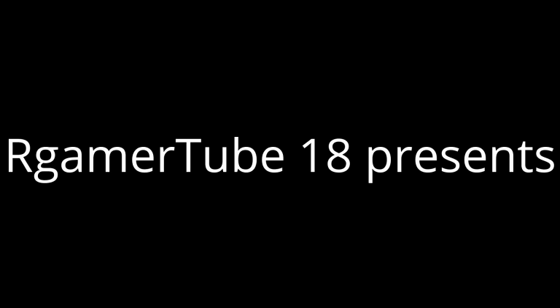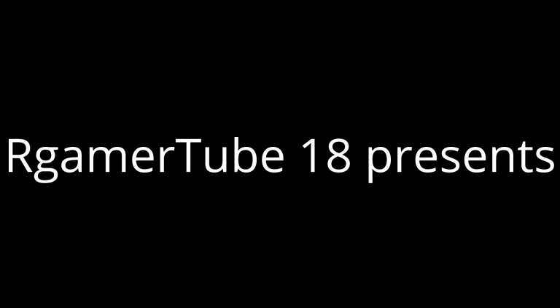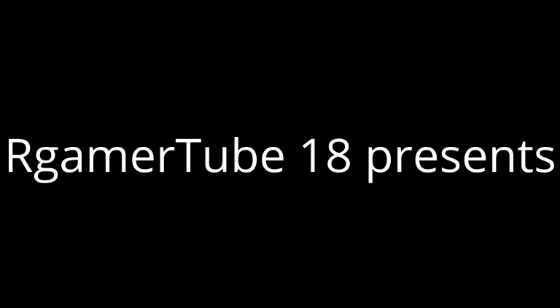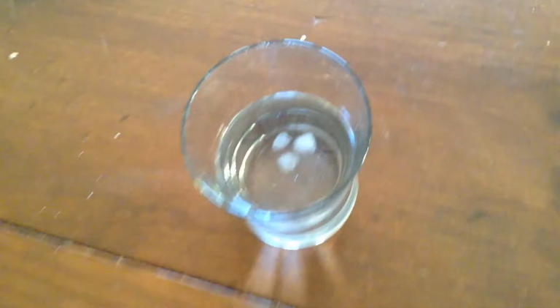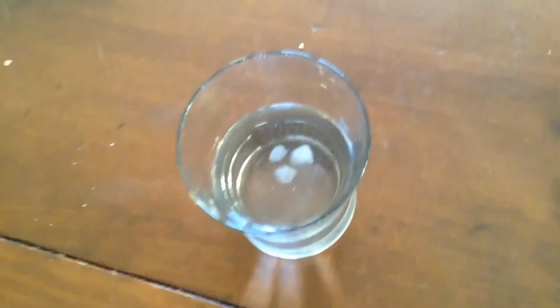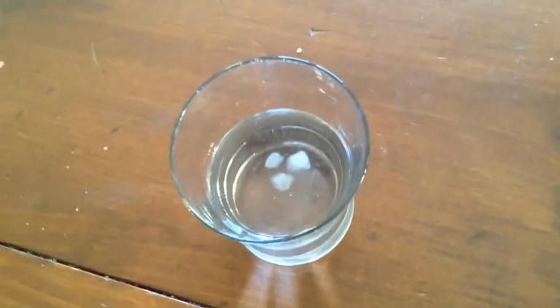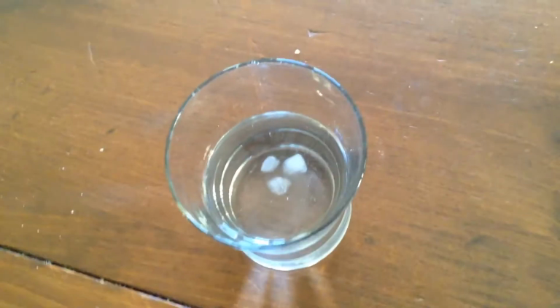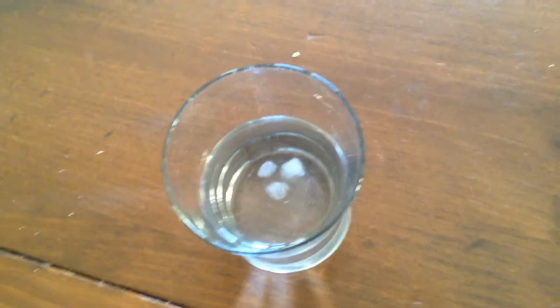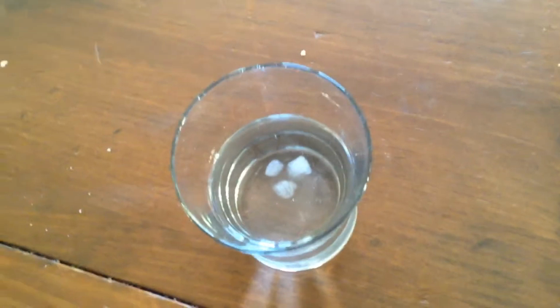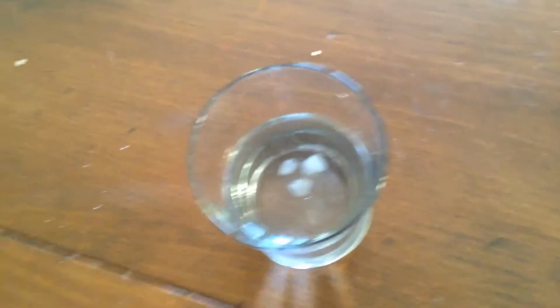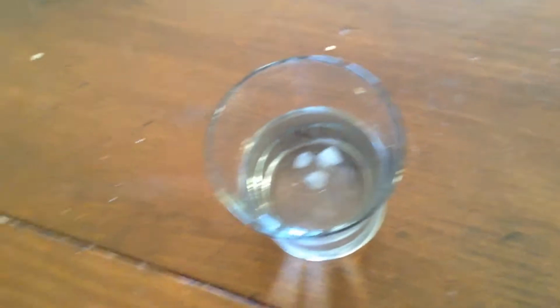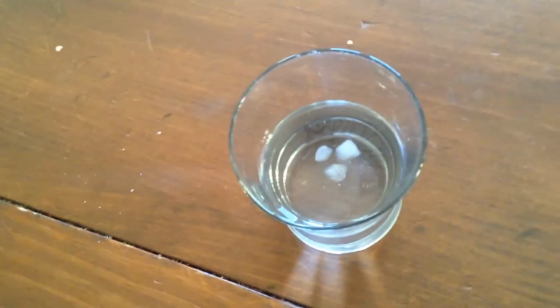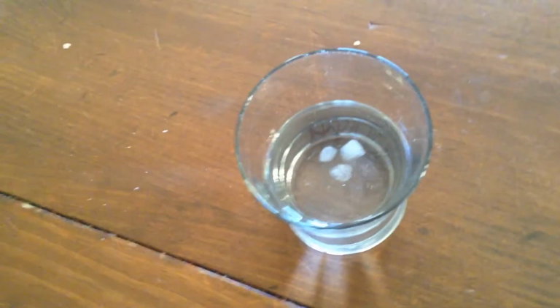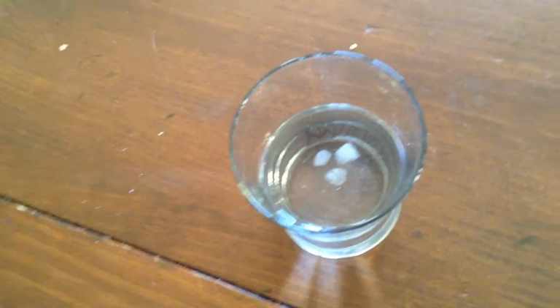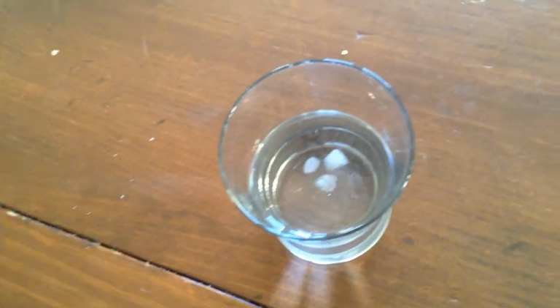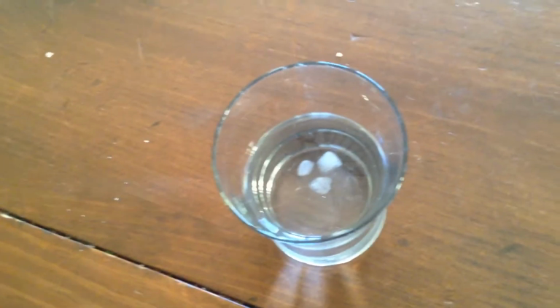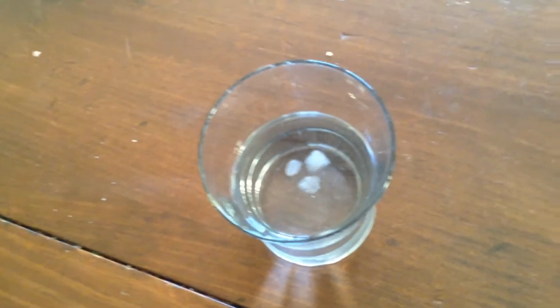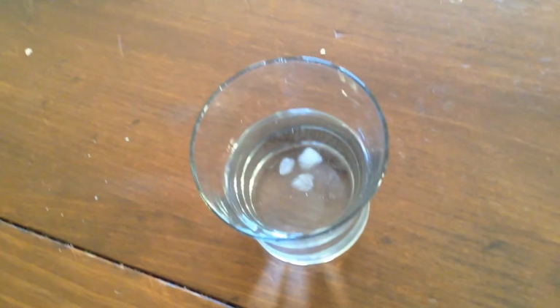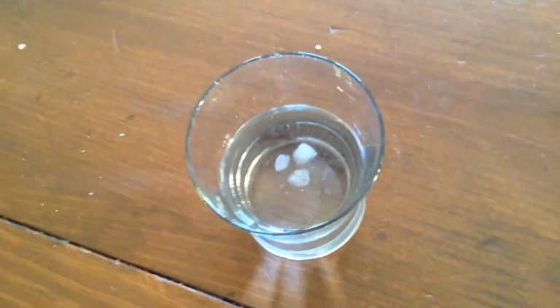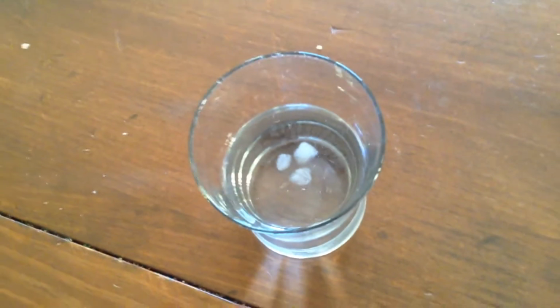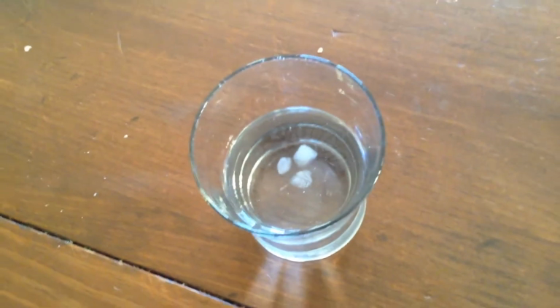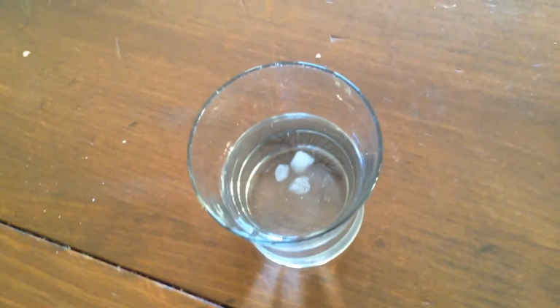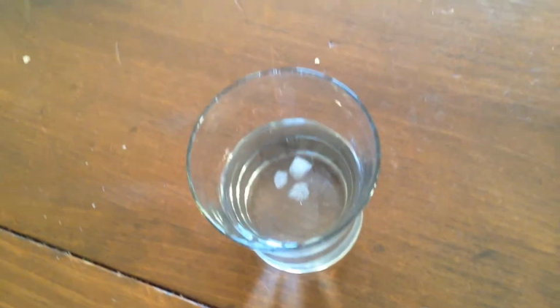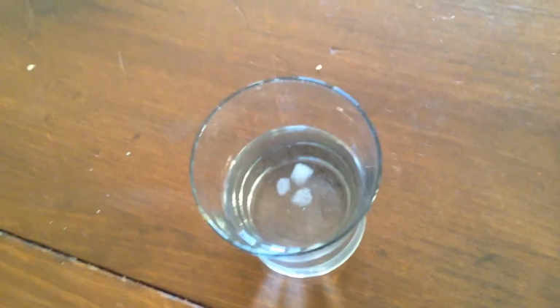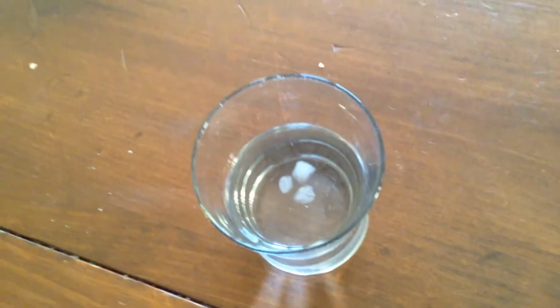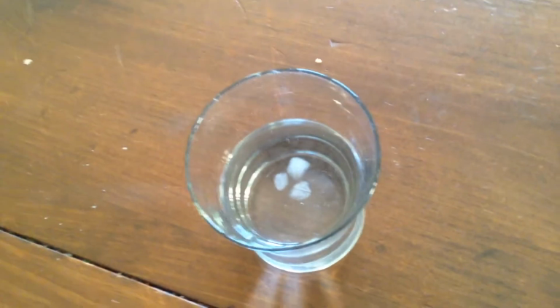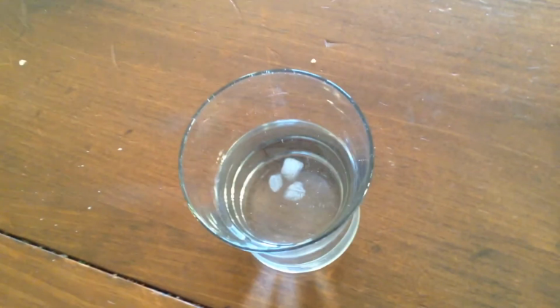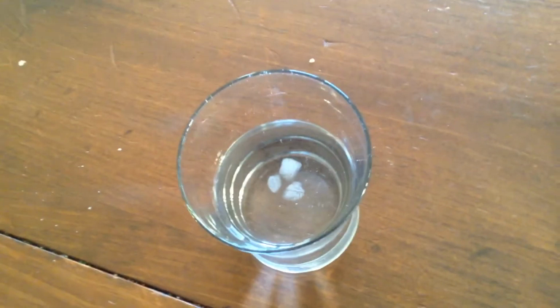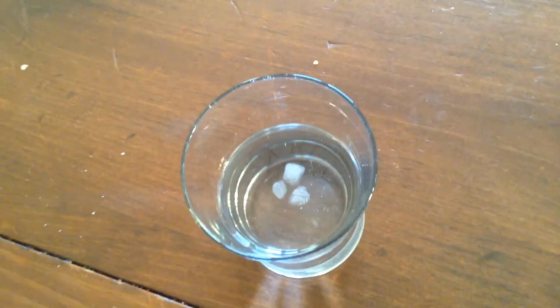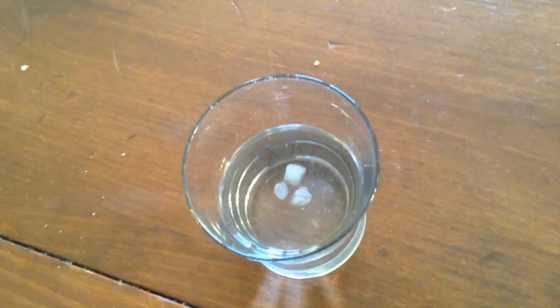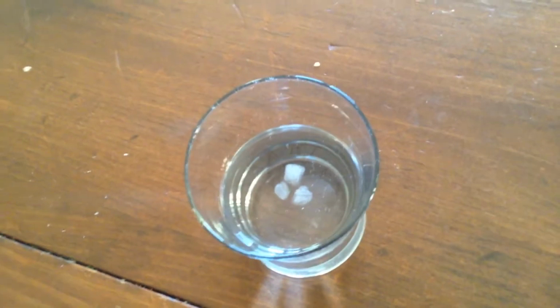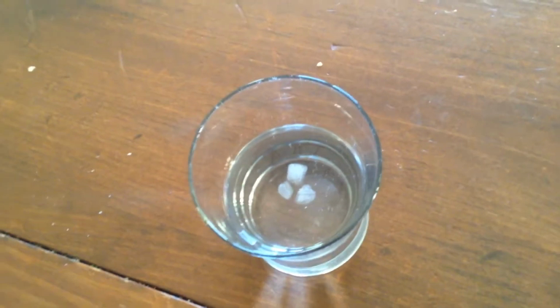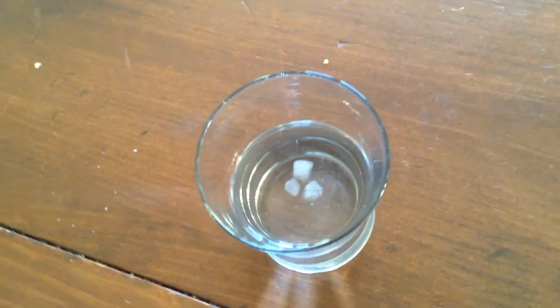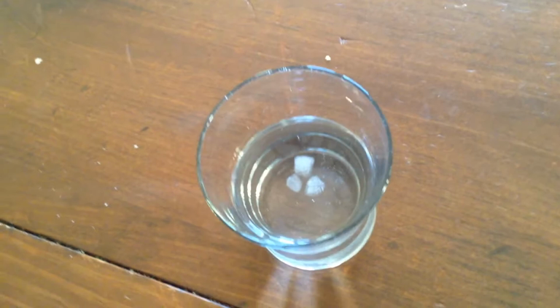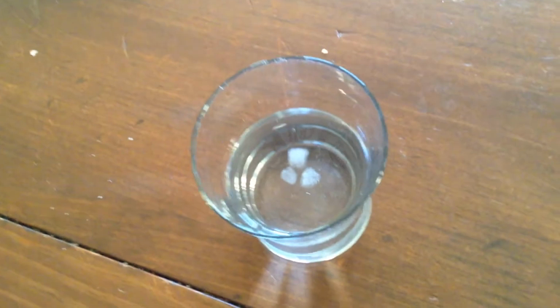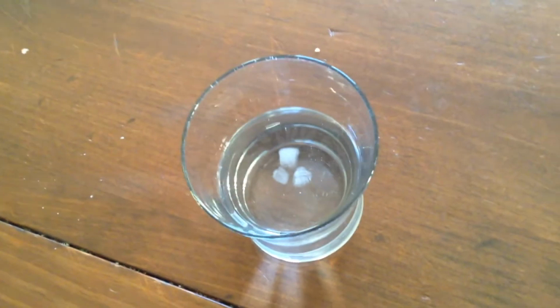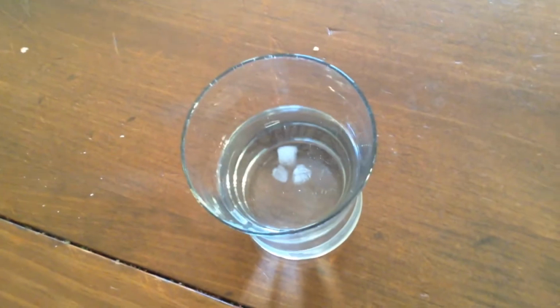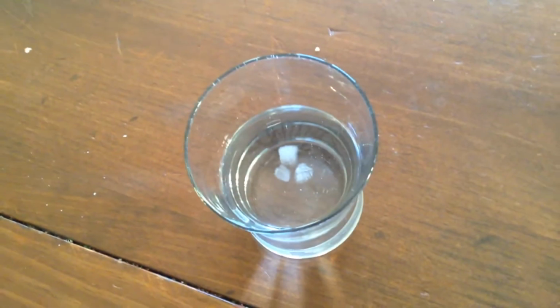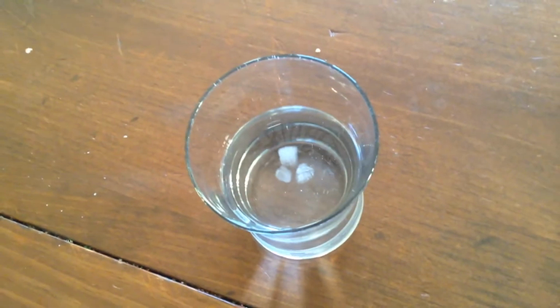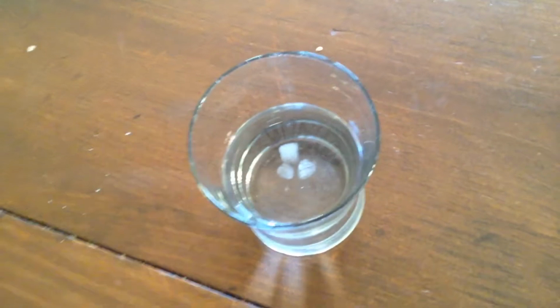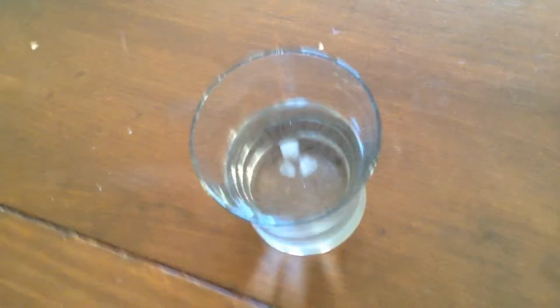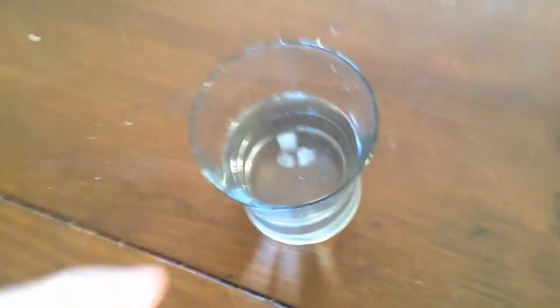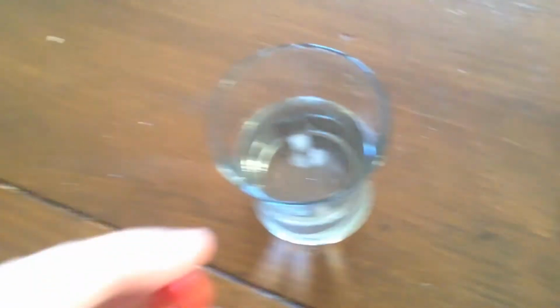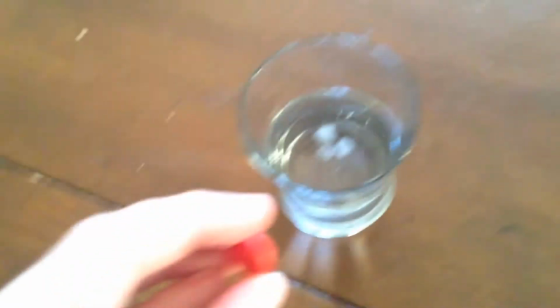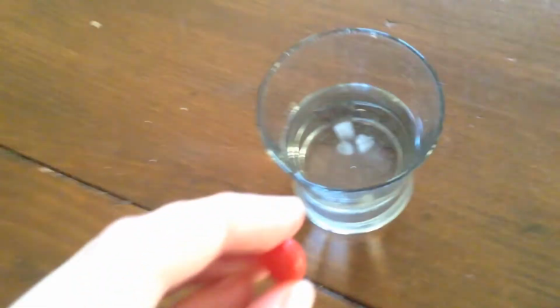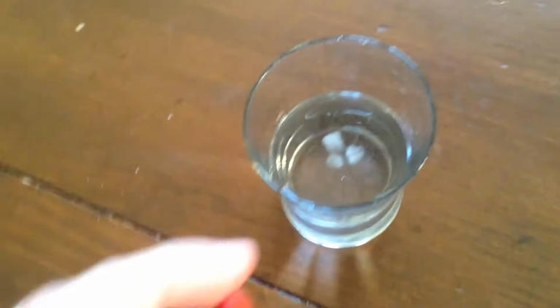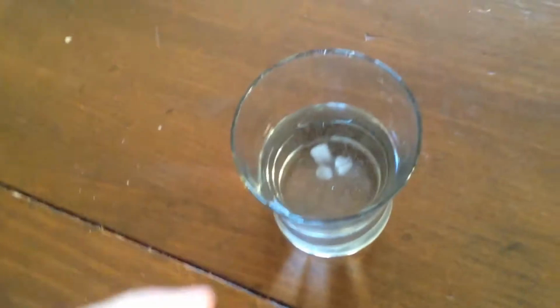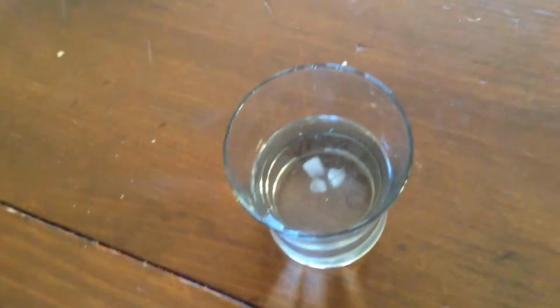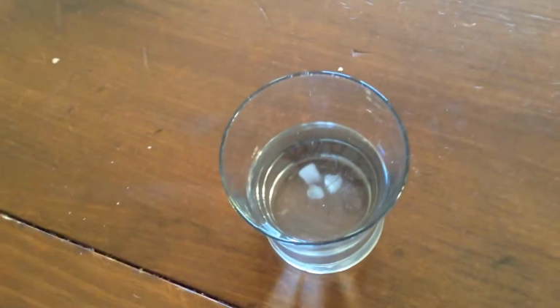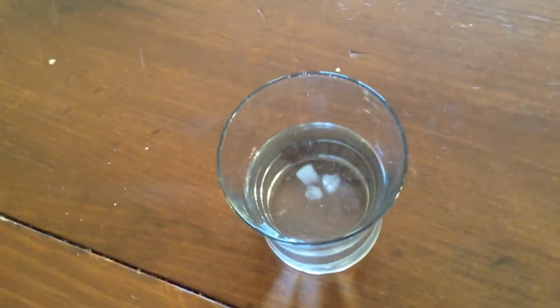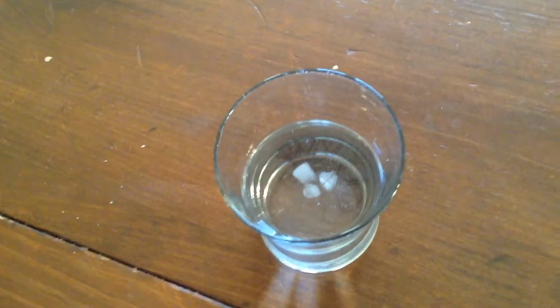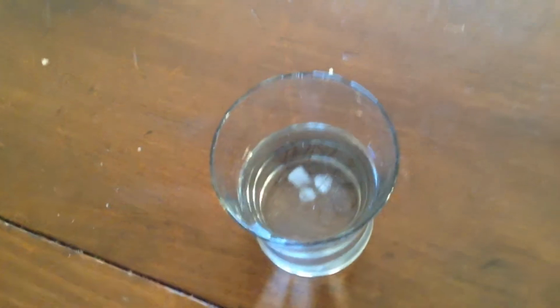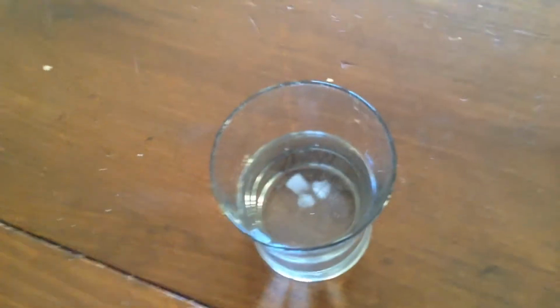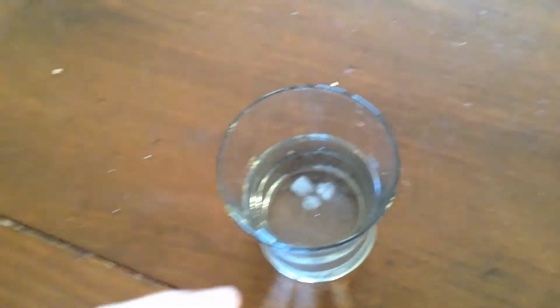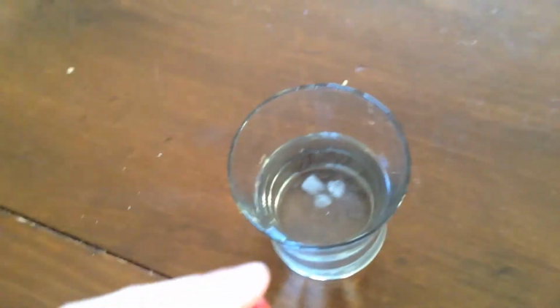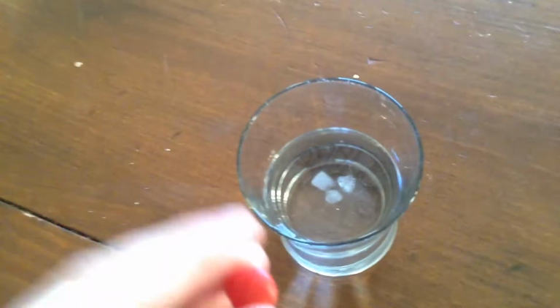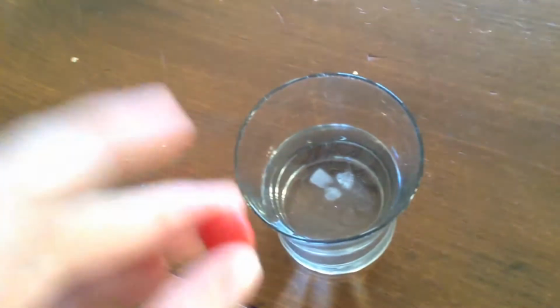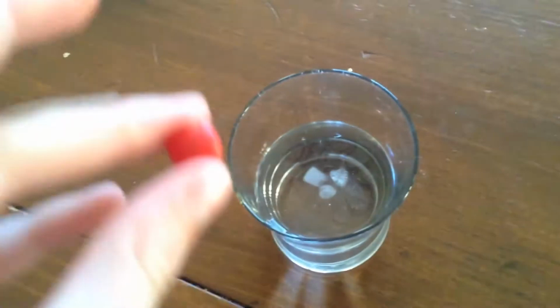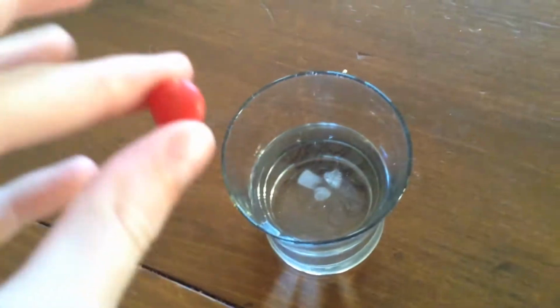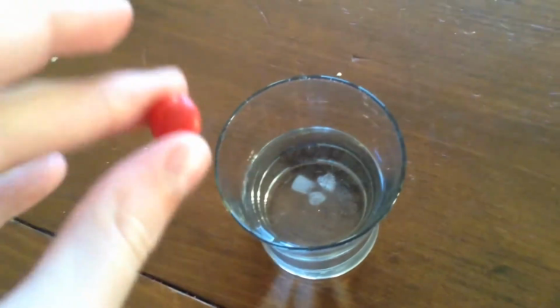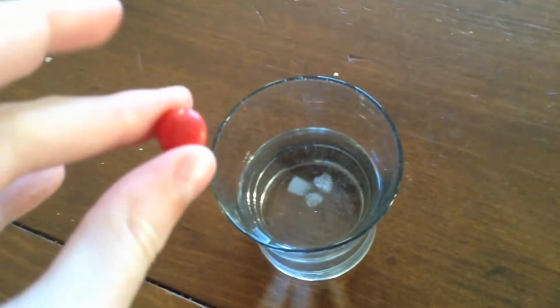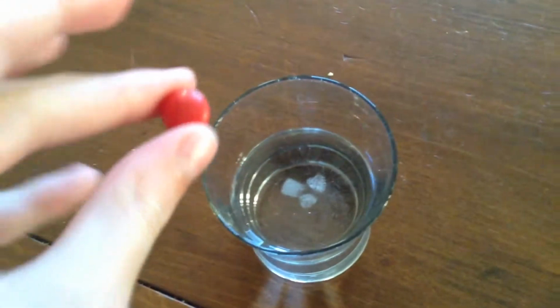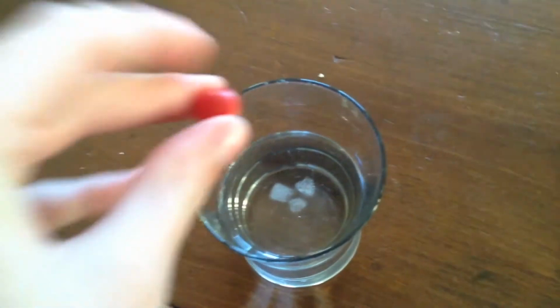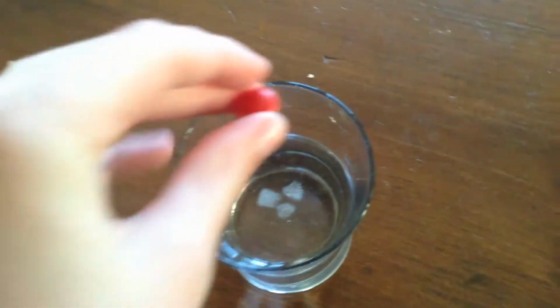Guys, today I'm doing what happens if we put Skittles in water.